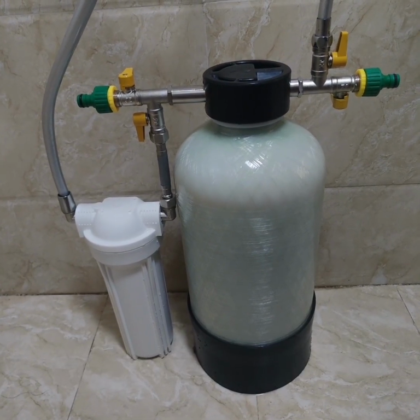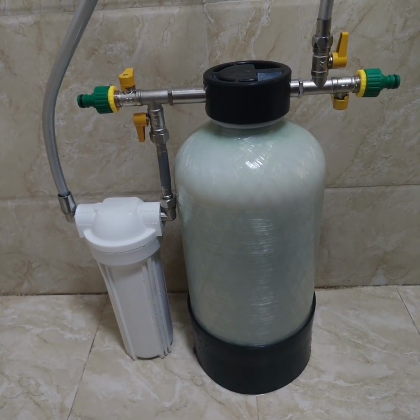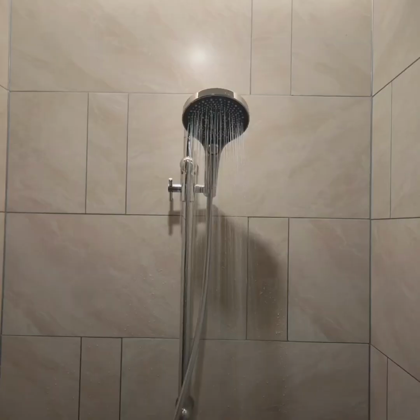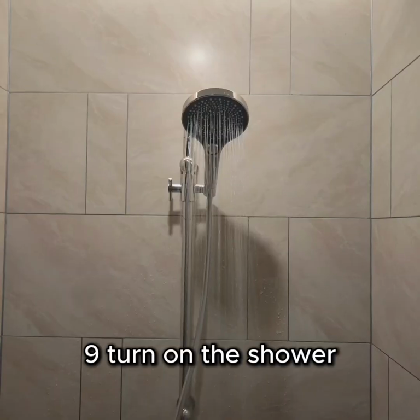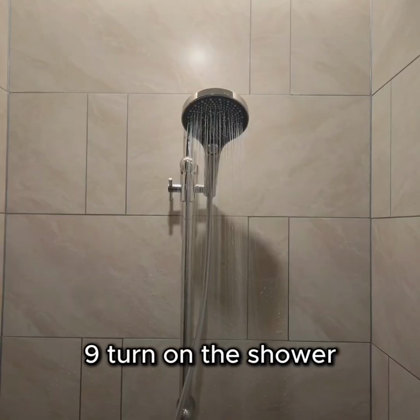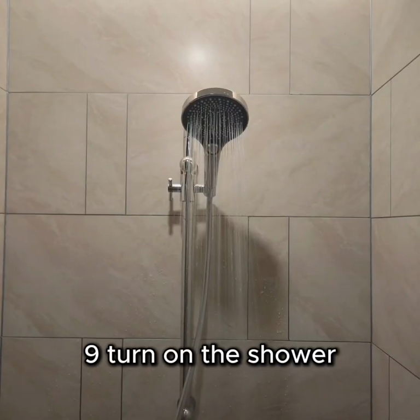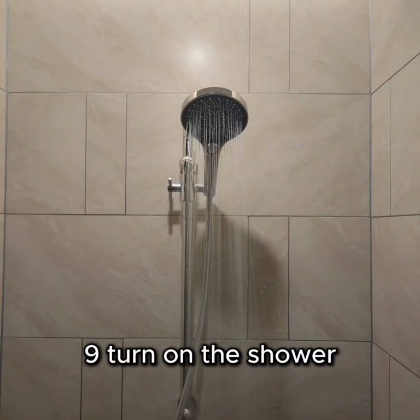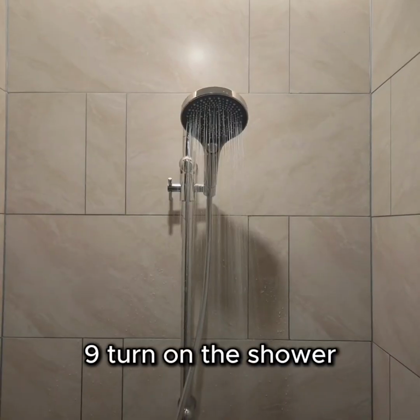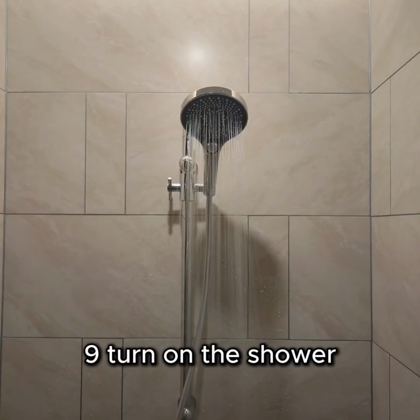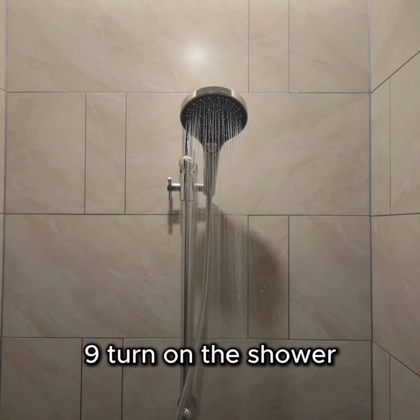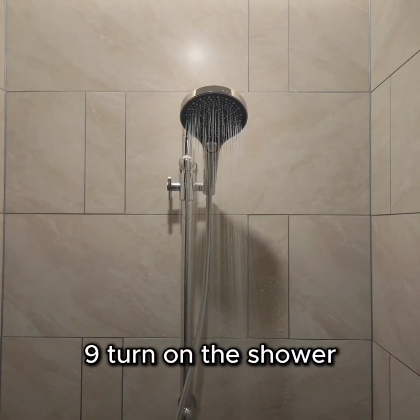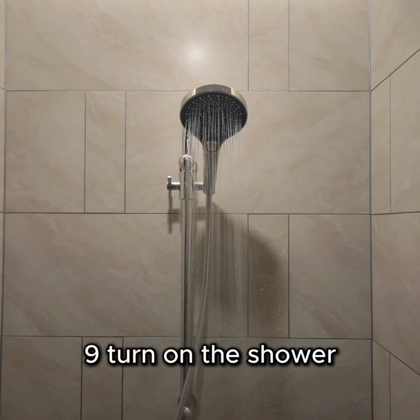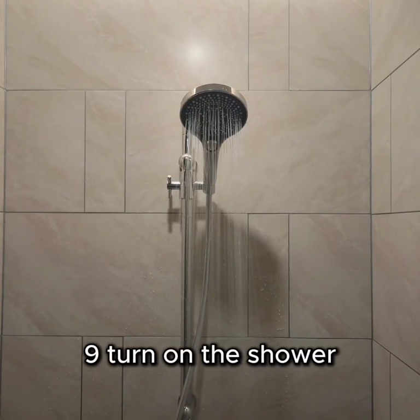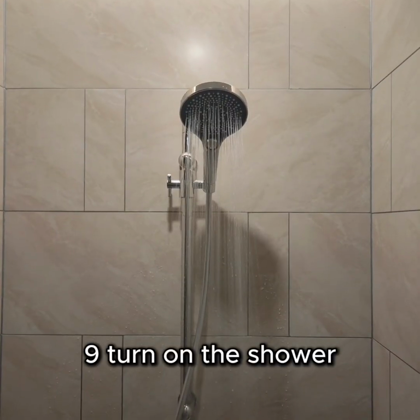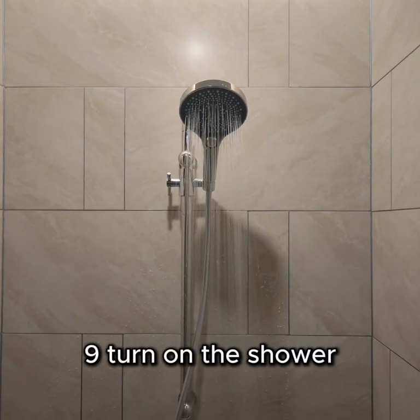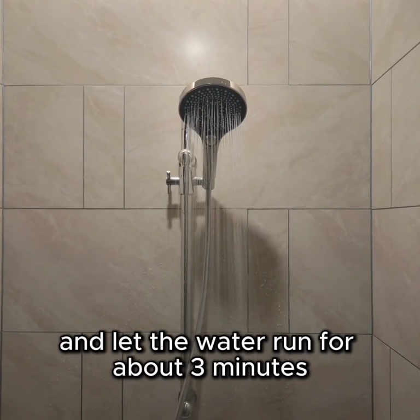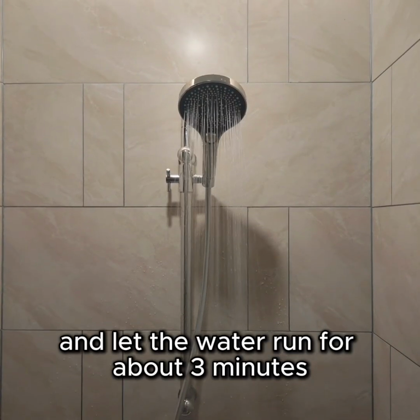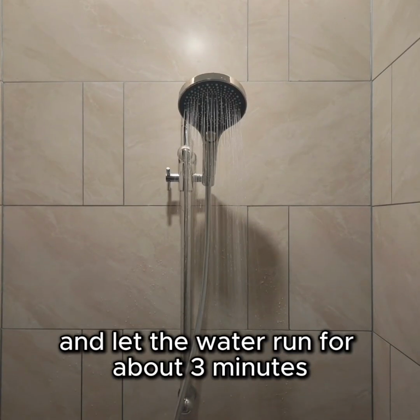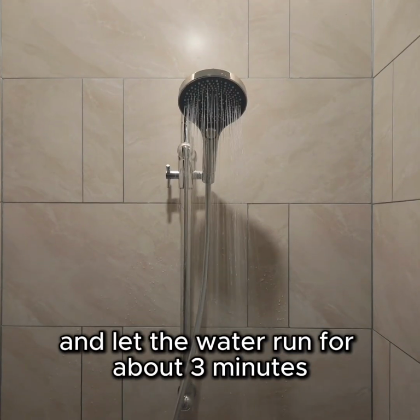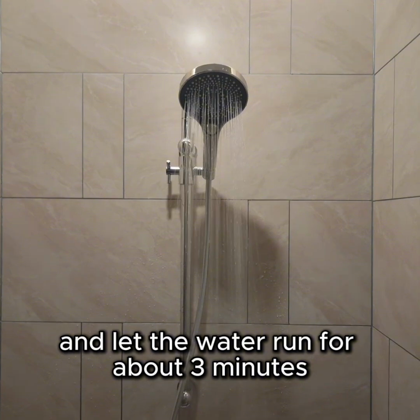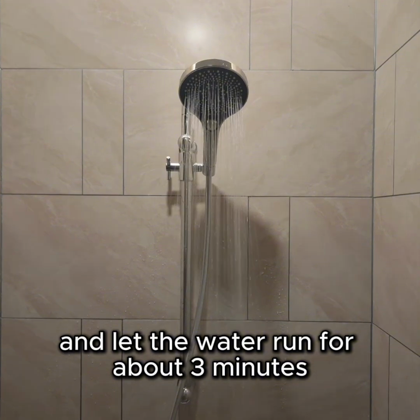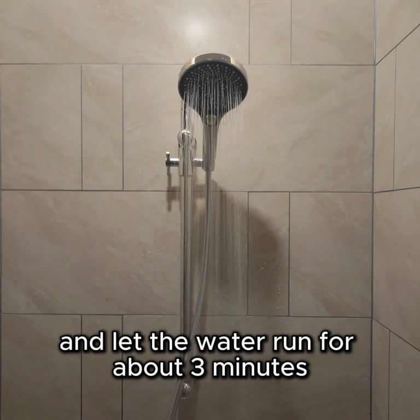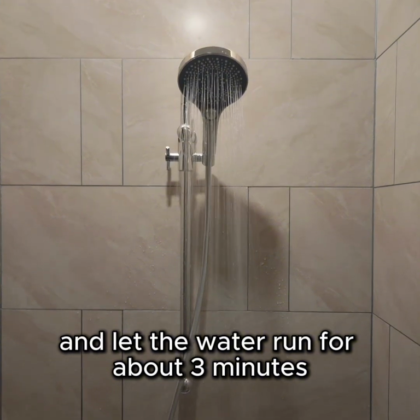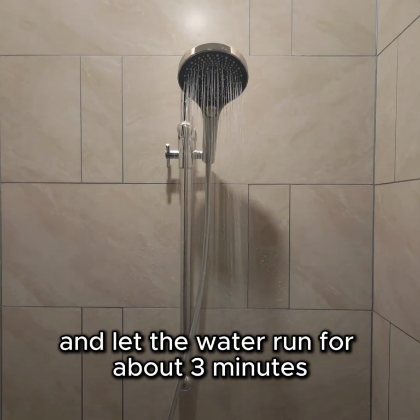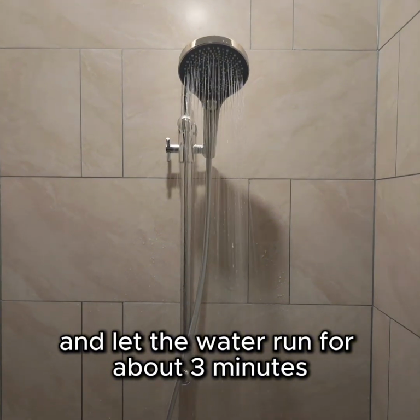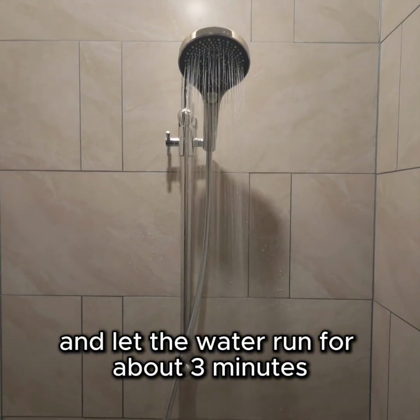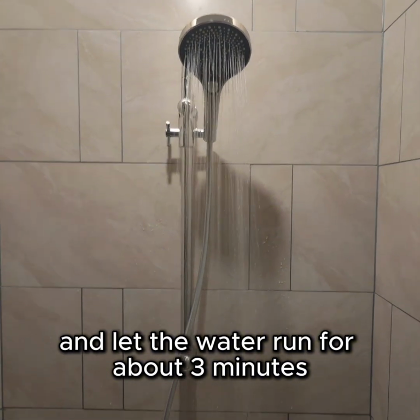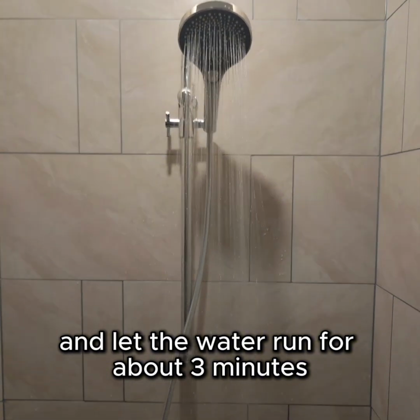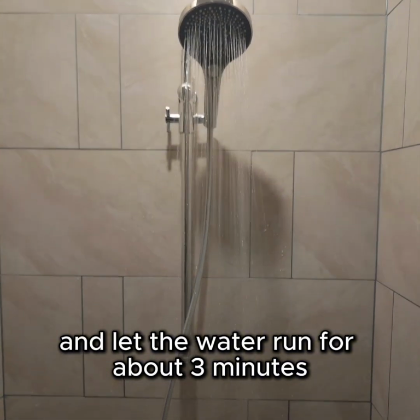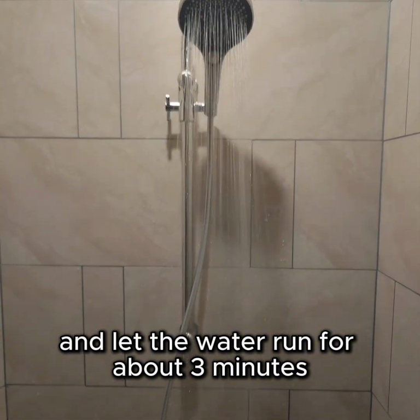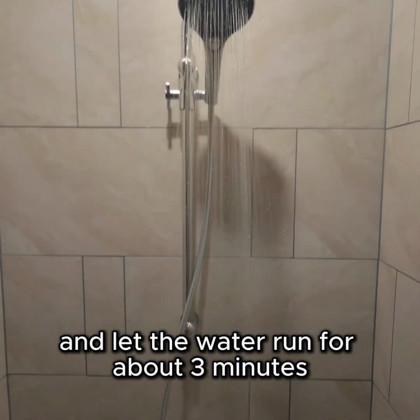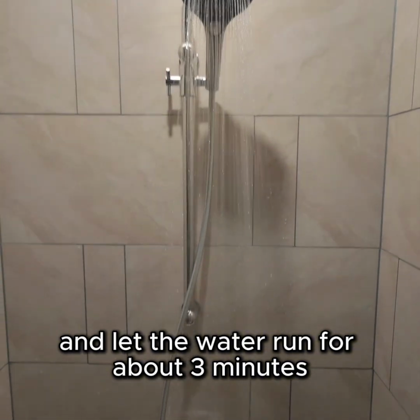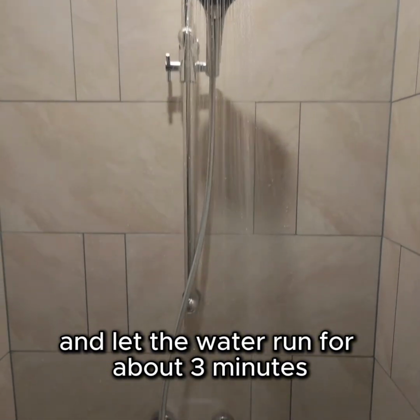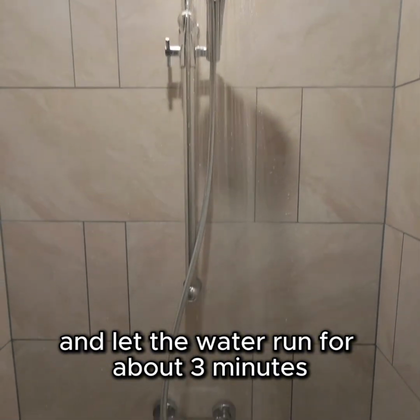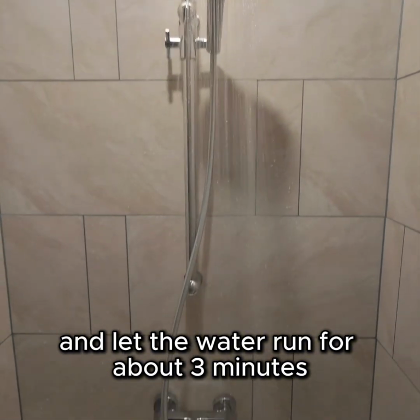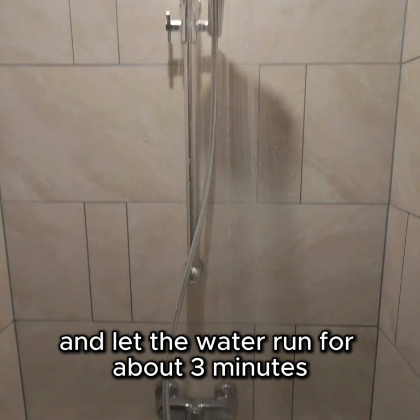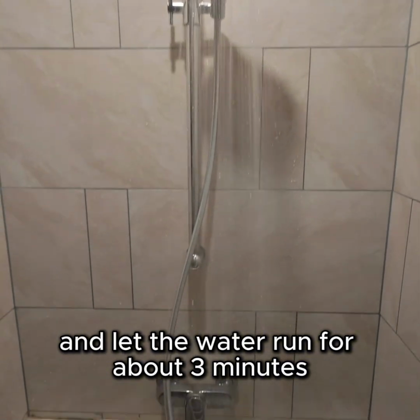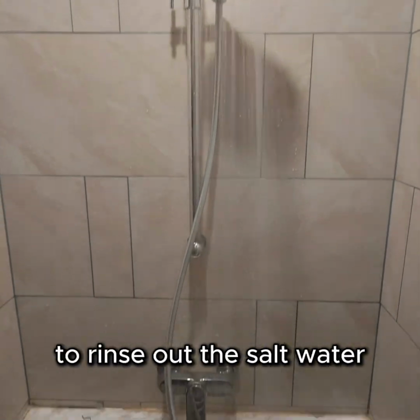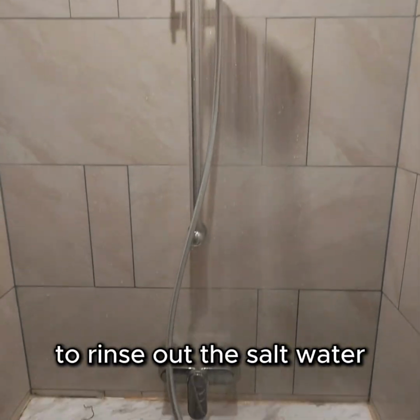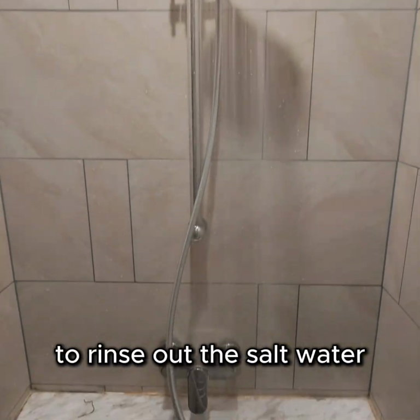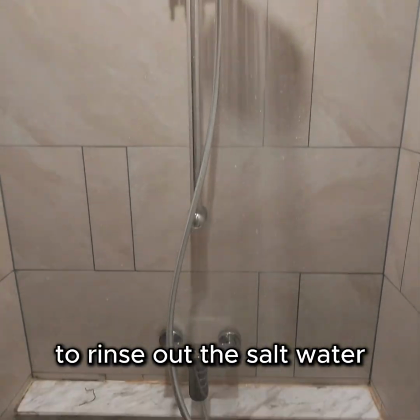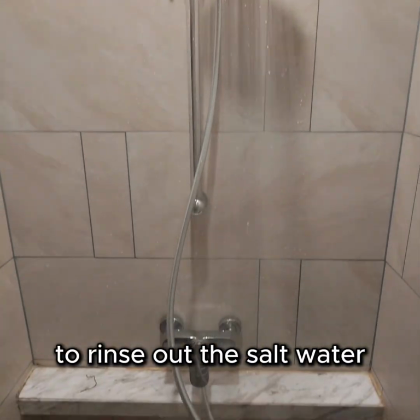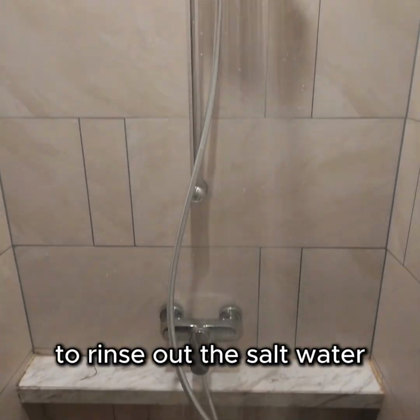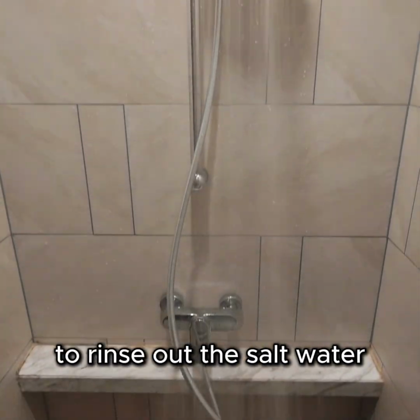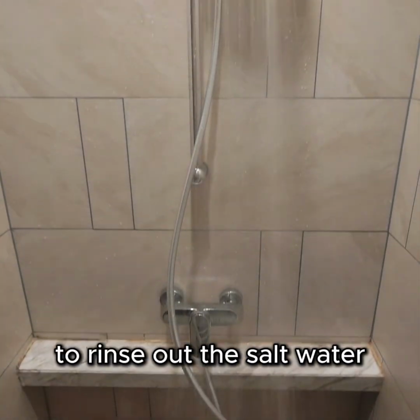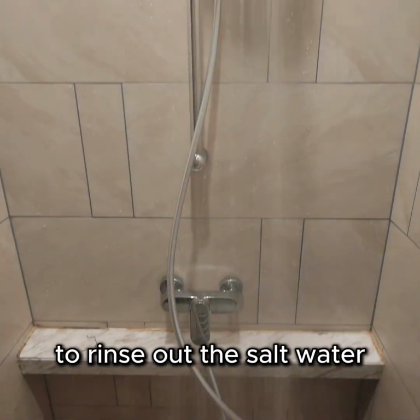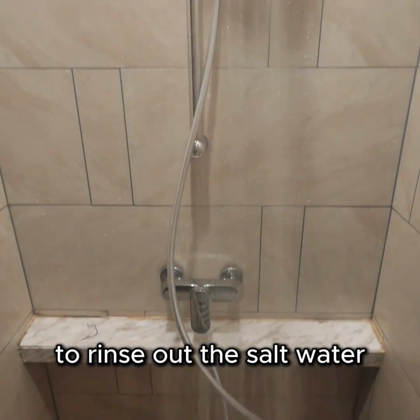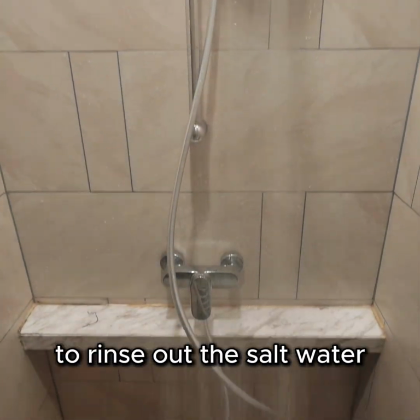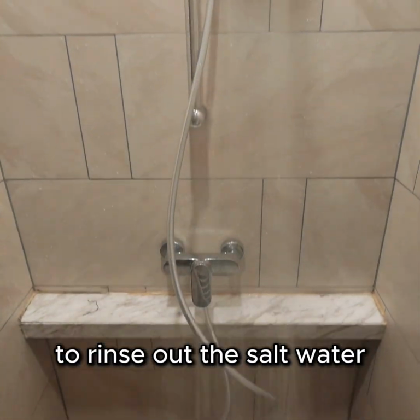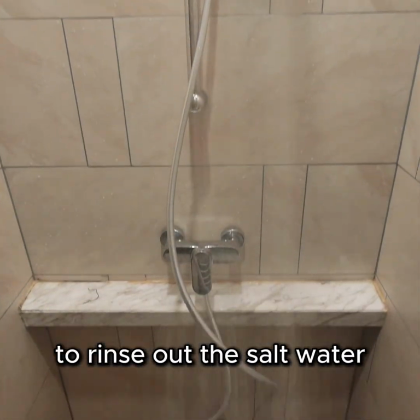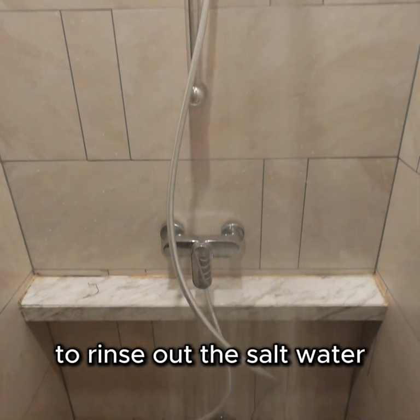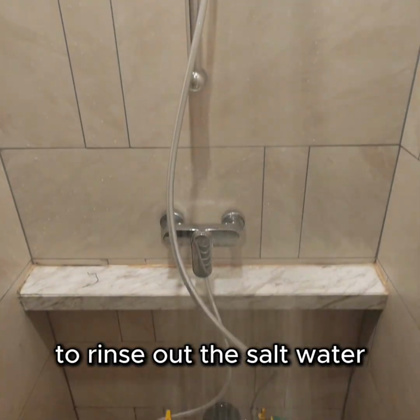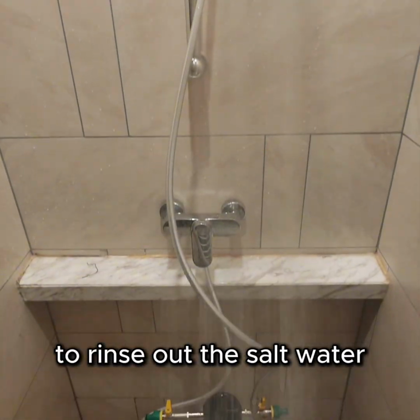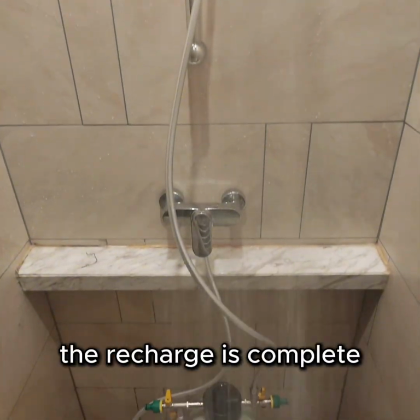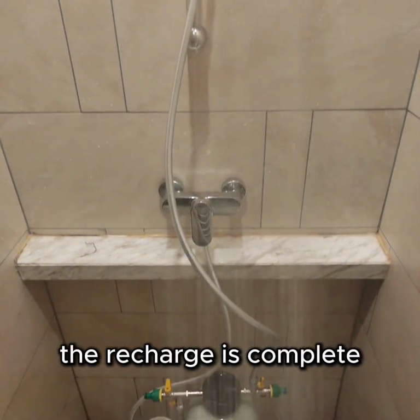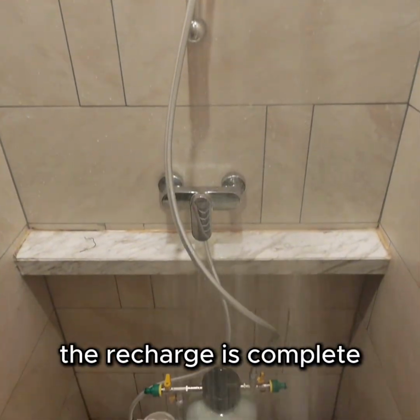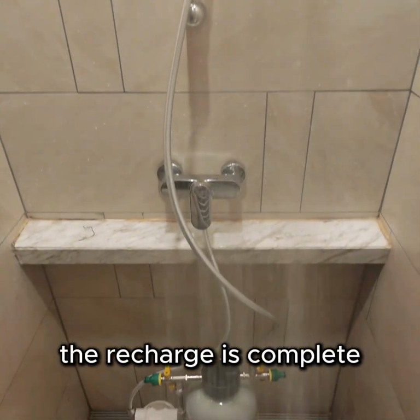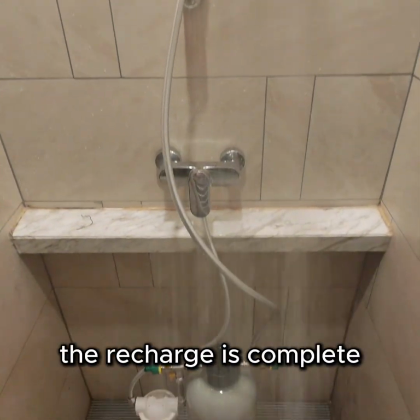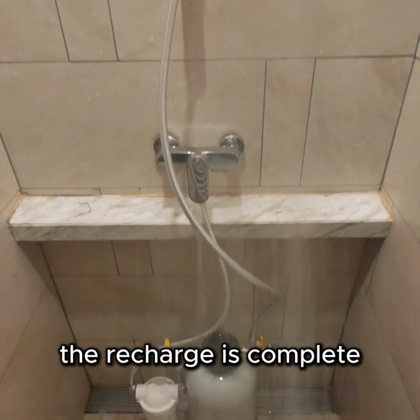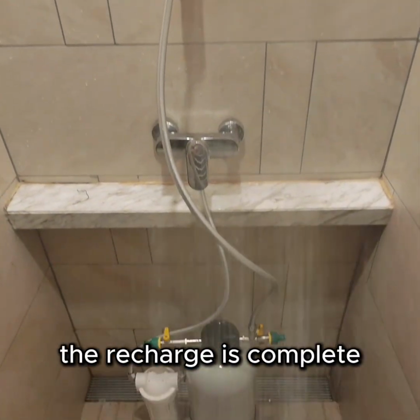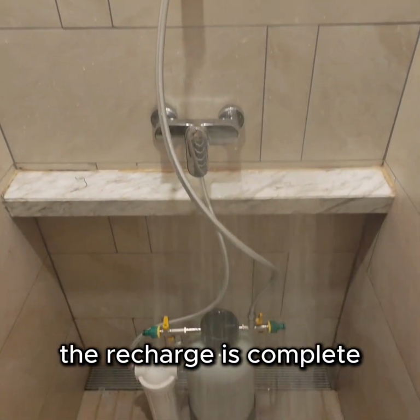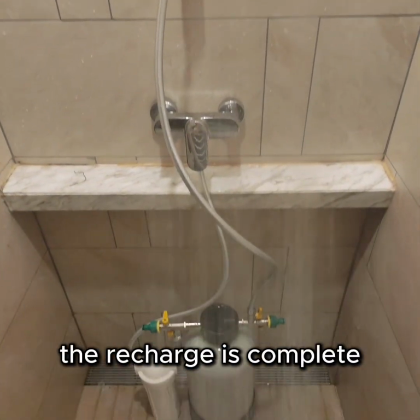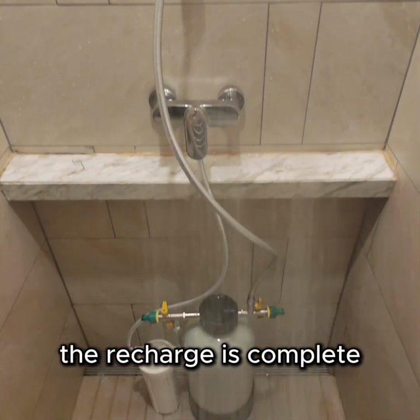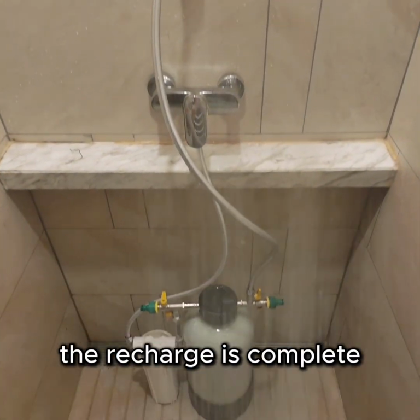Step 9. Turn on the shower and let the water run for about 3 minutes to rinse out the salt water. The recharge is complete.